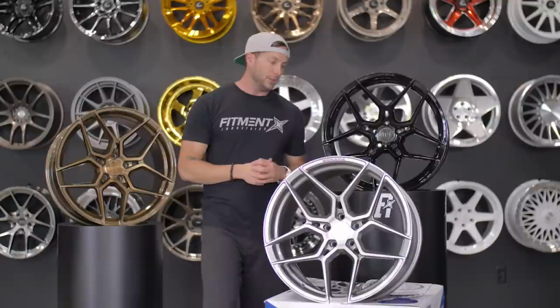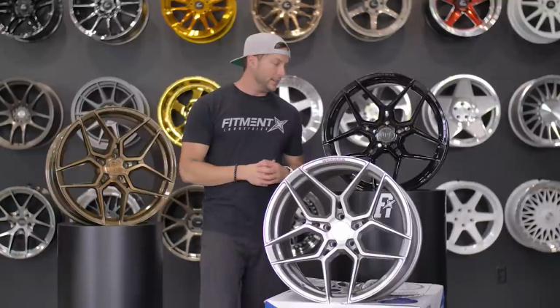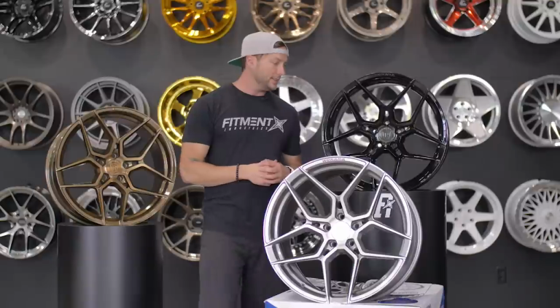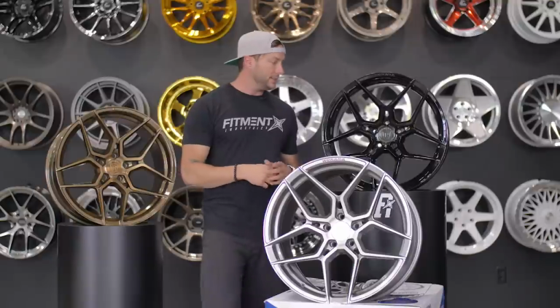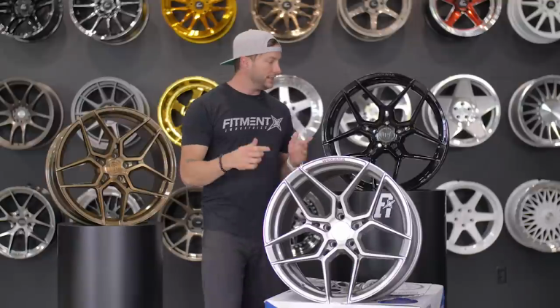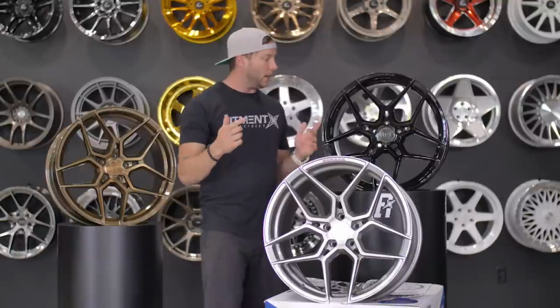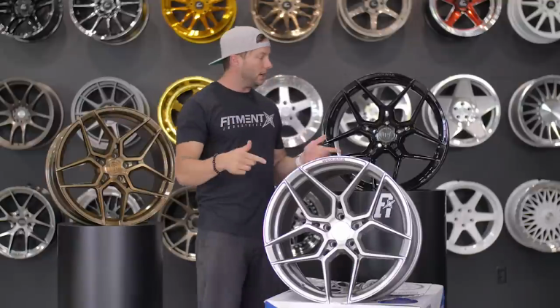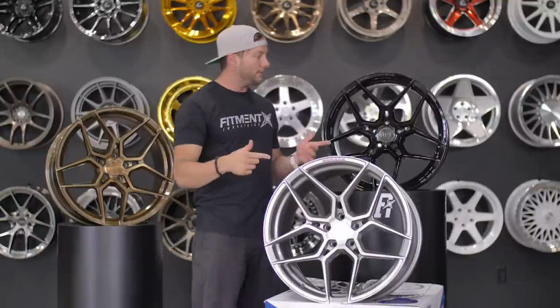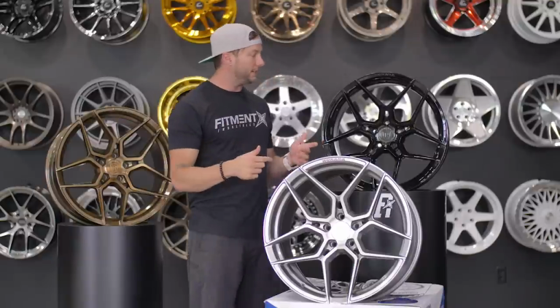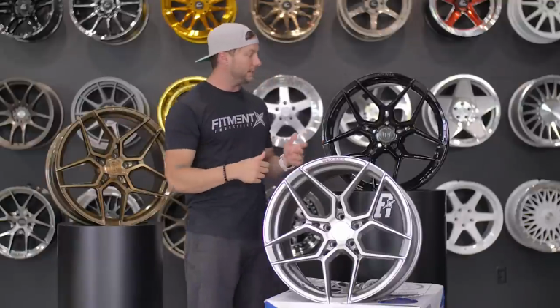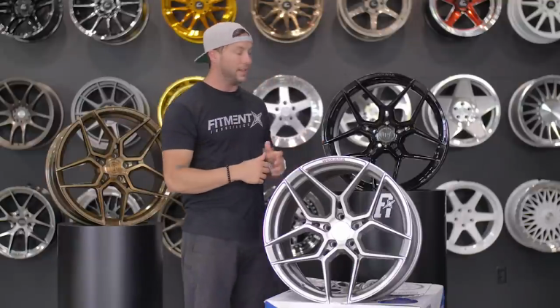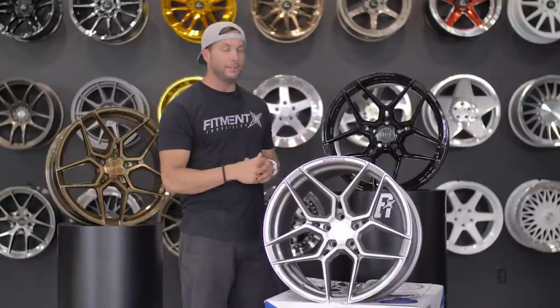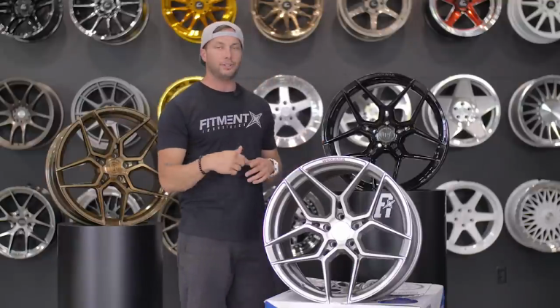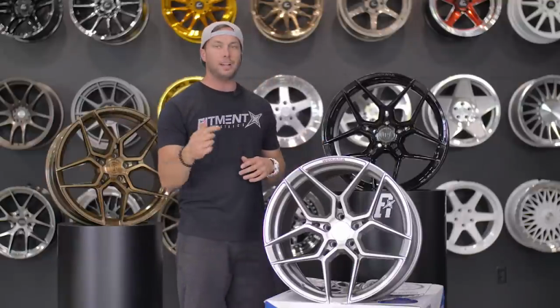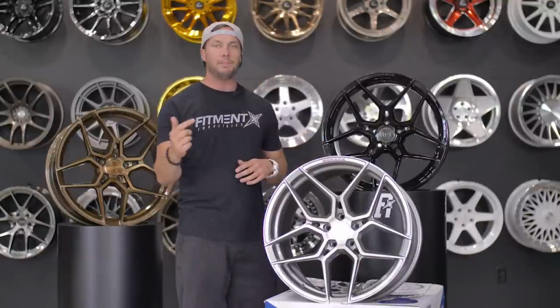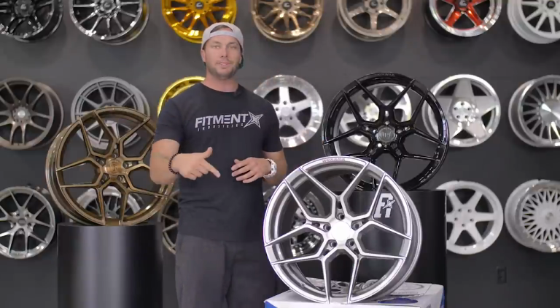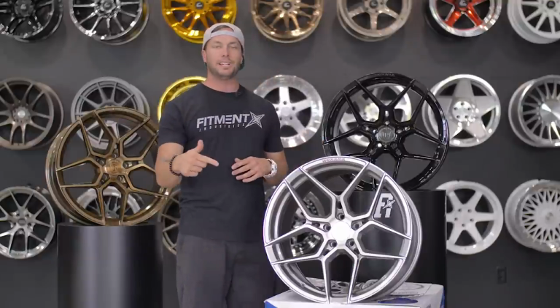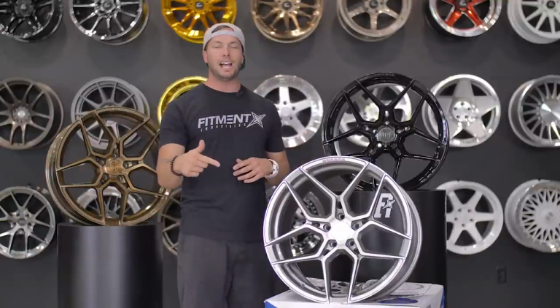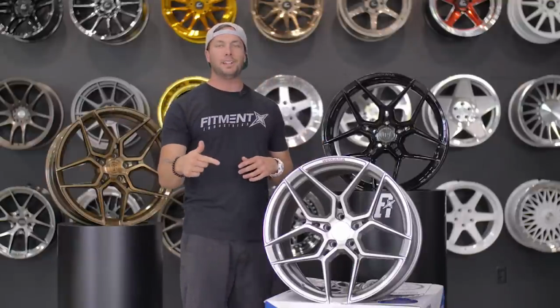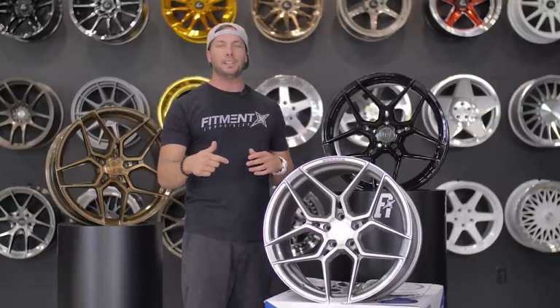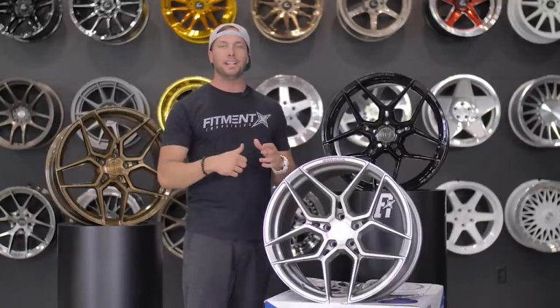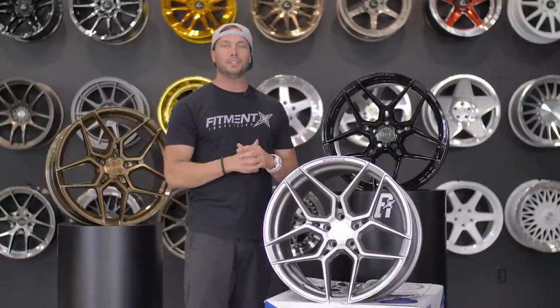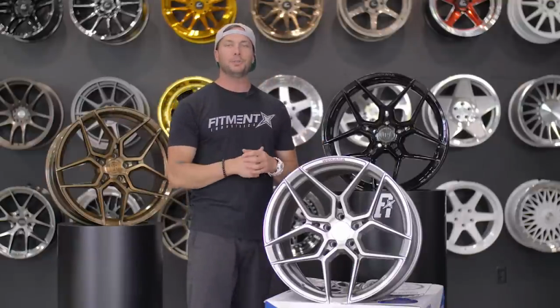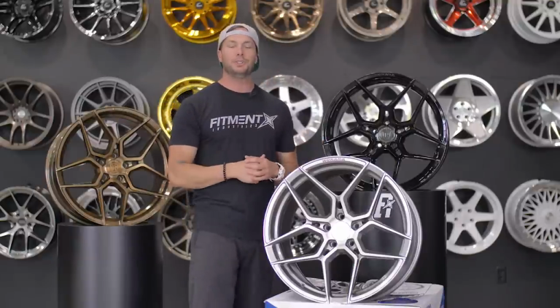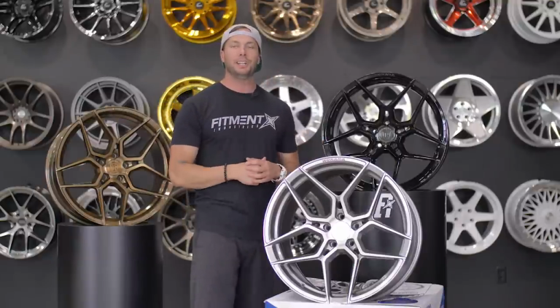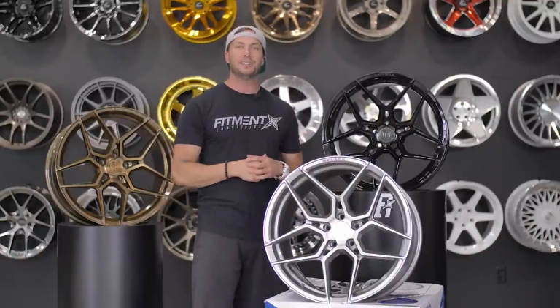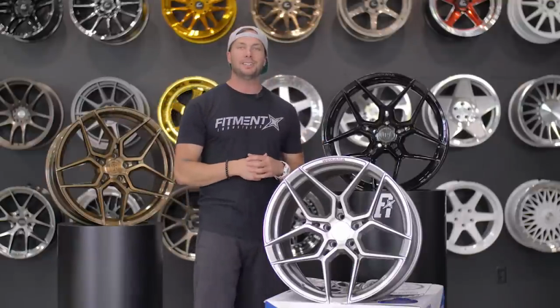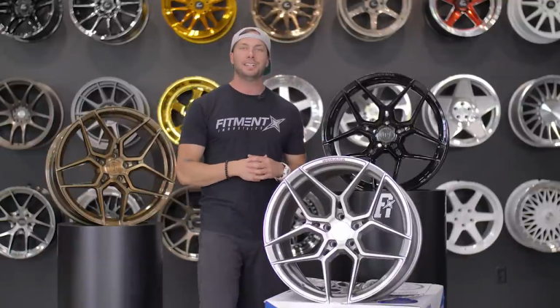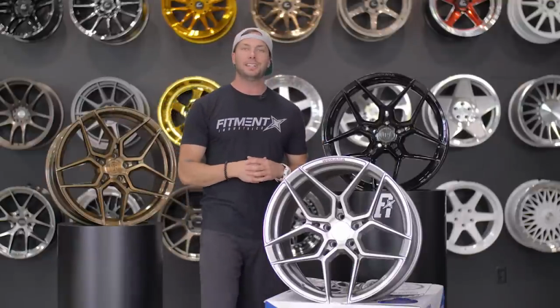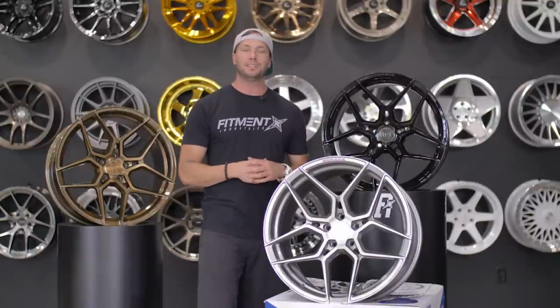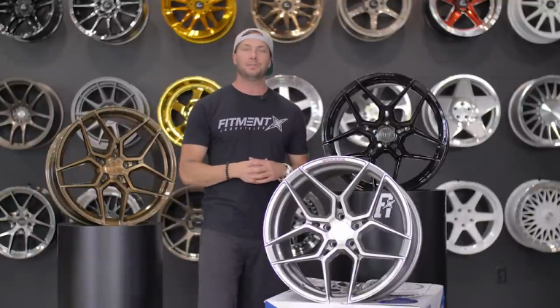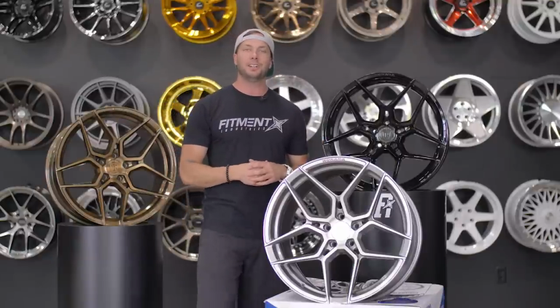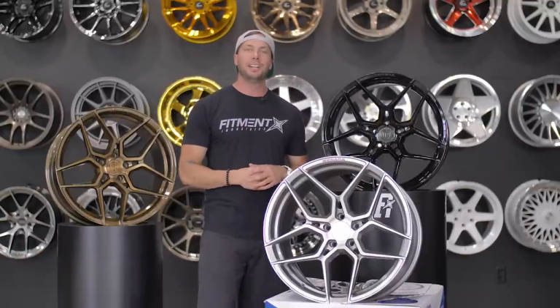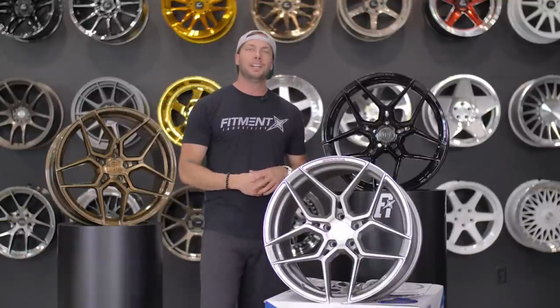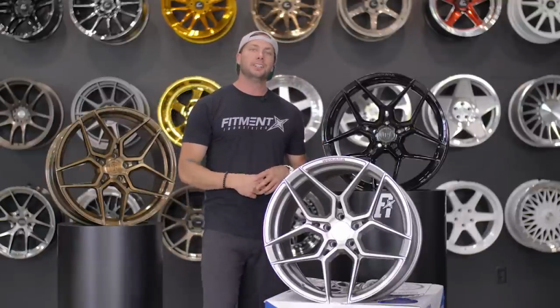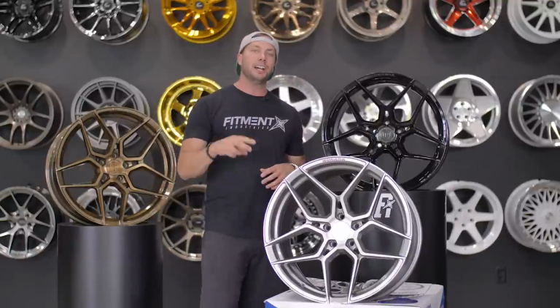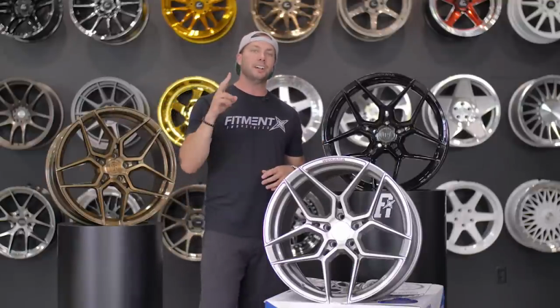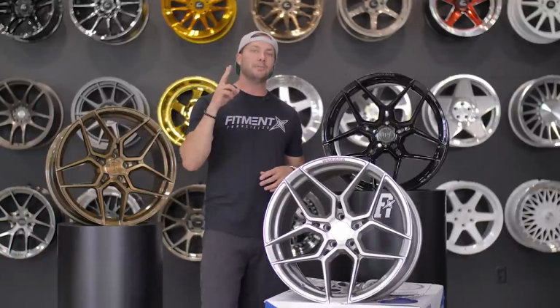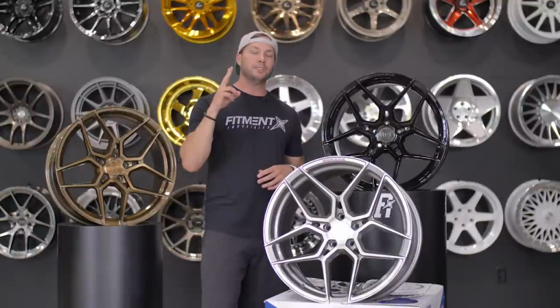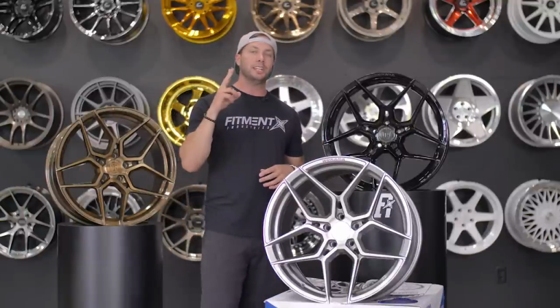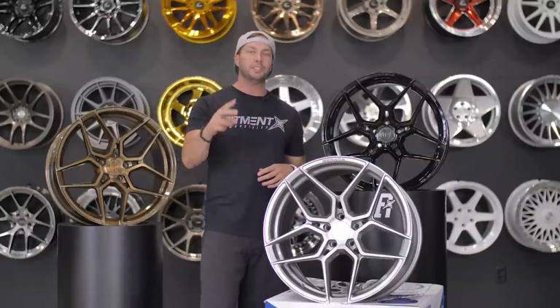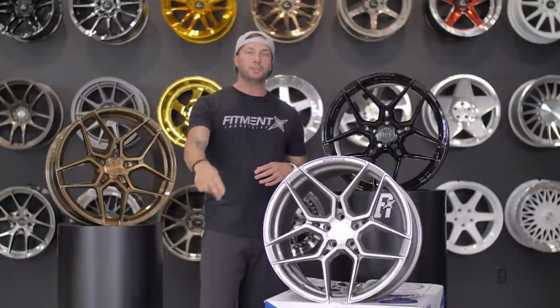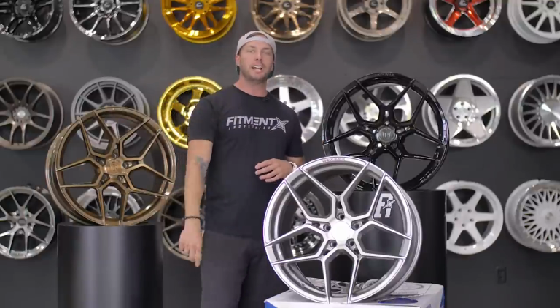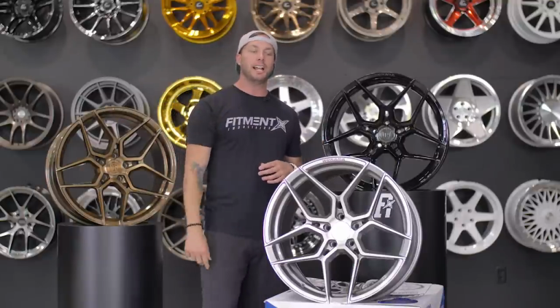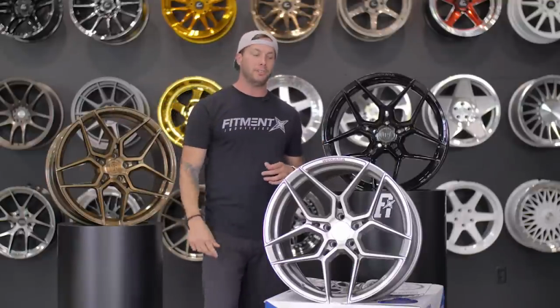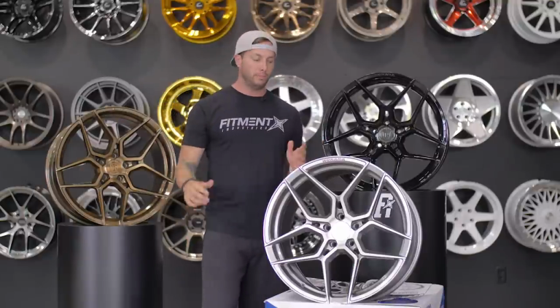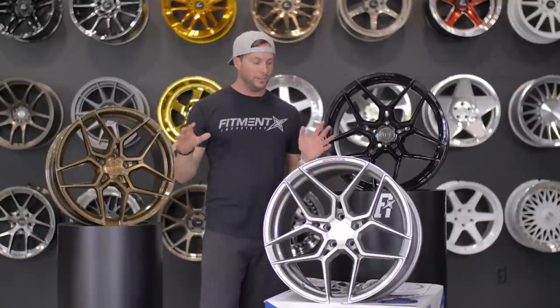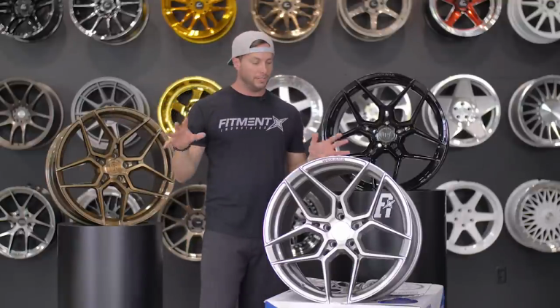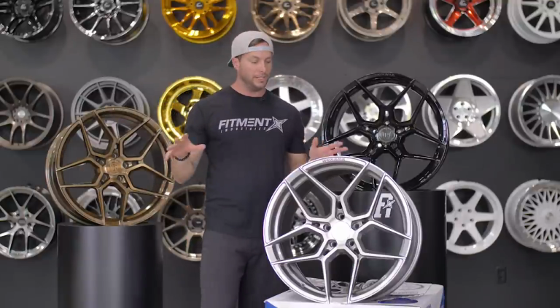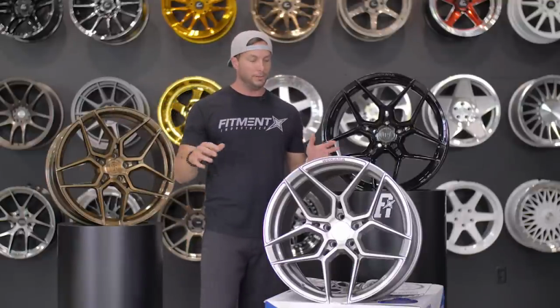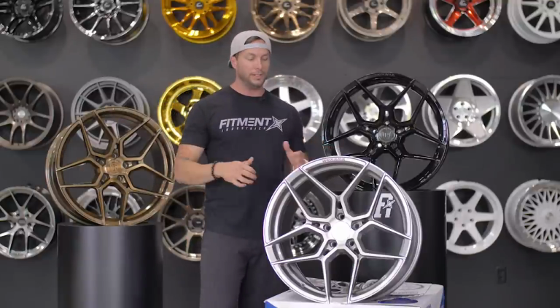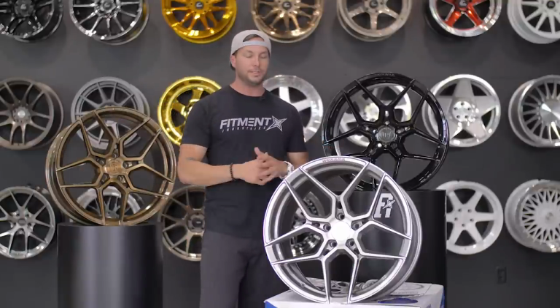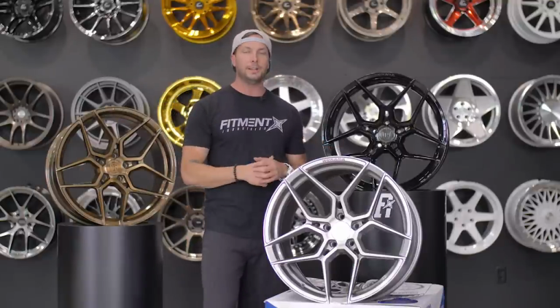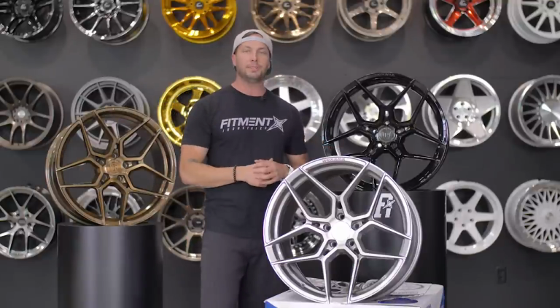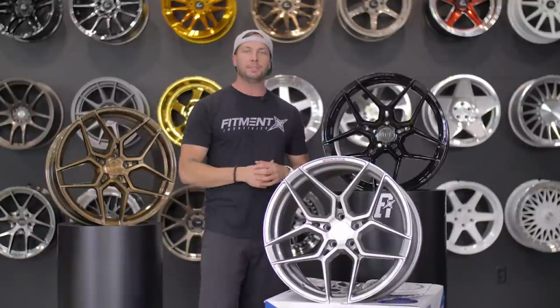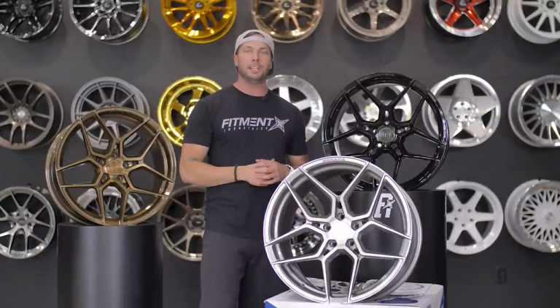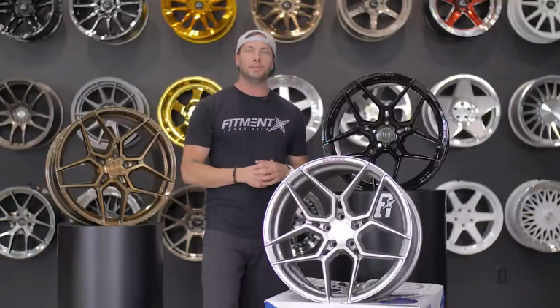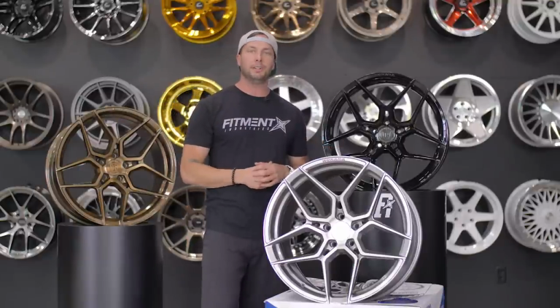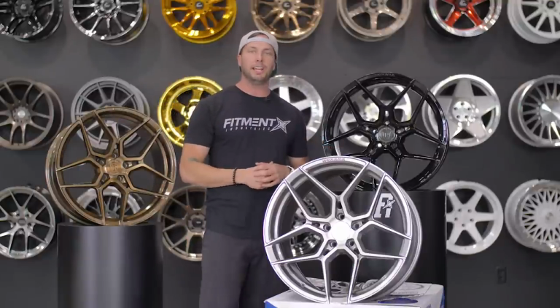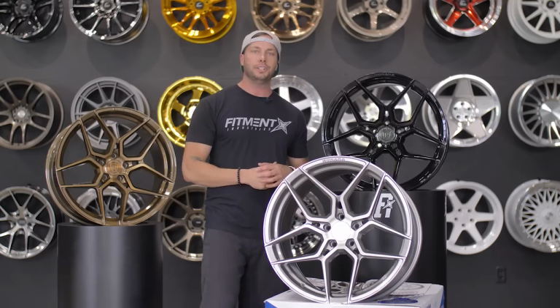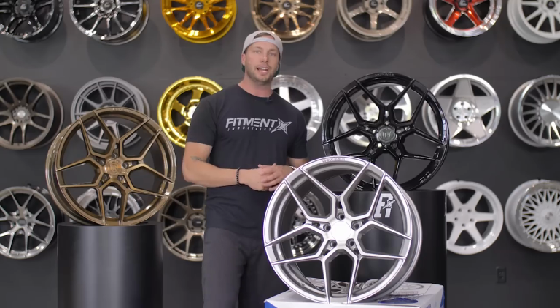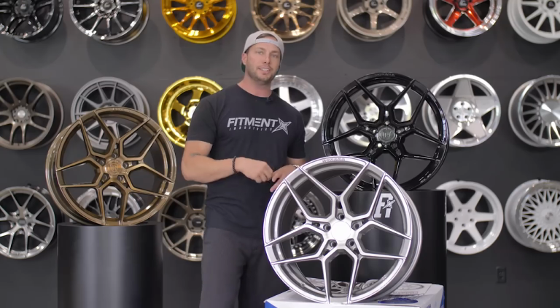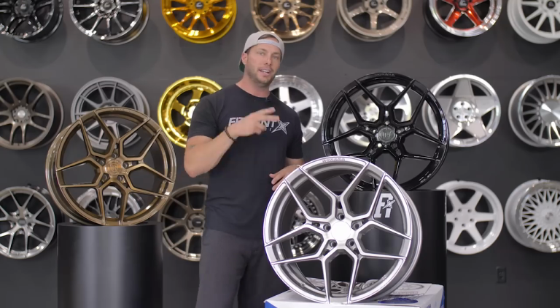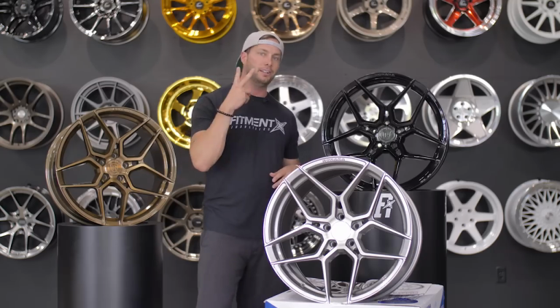So this is the Rohana RFX 11 — drop us a comment and let us know what you think of this one. Shout out once again to Rohana, we appreciate the wheel samples, and we will catch you guys later.